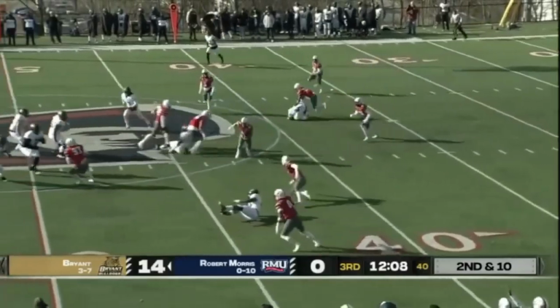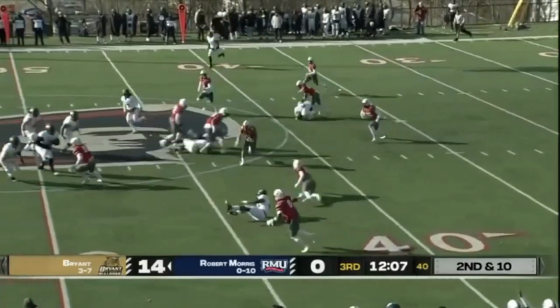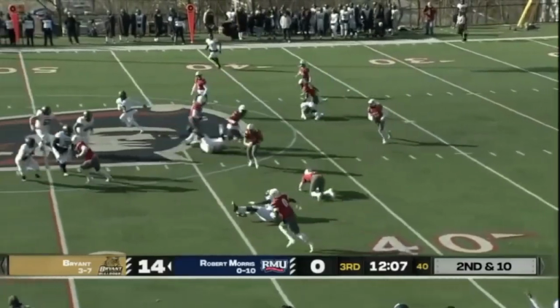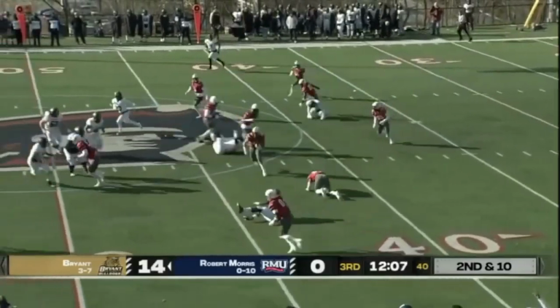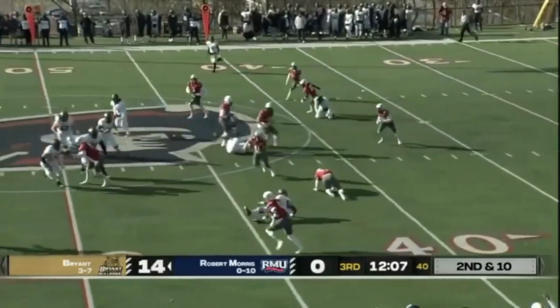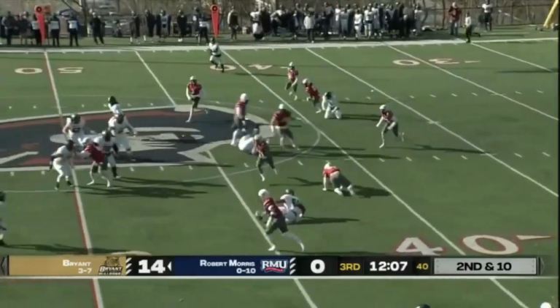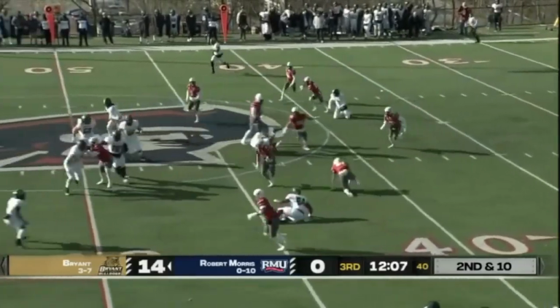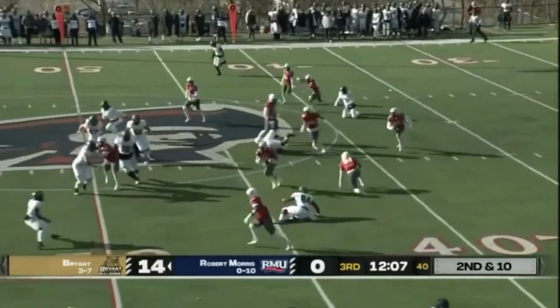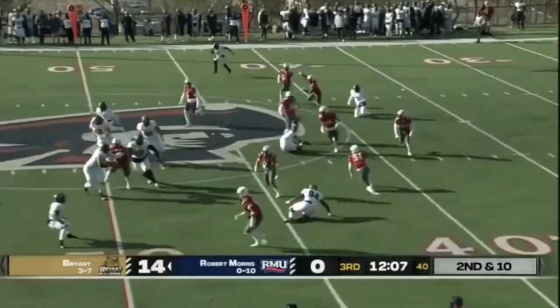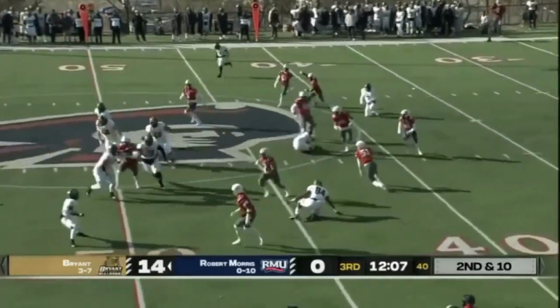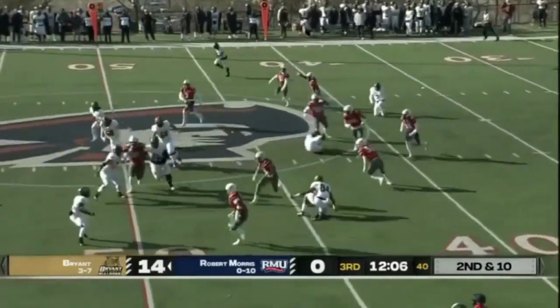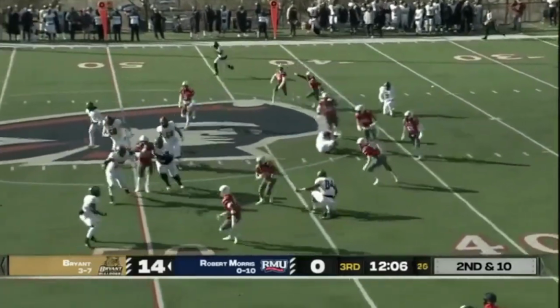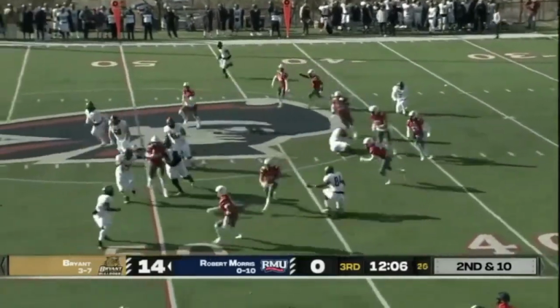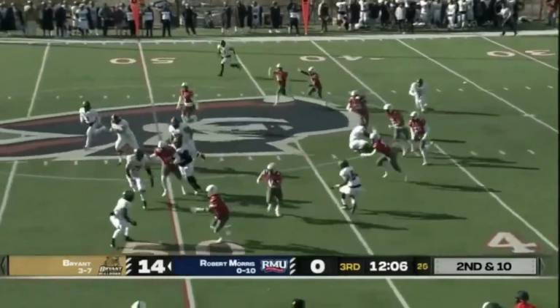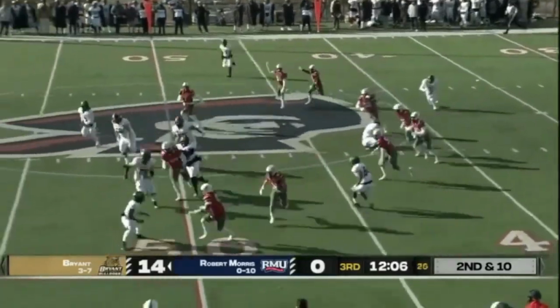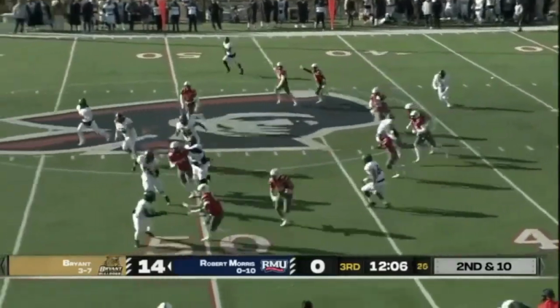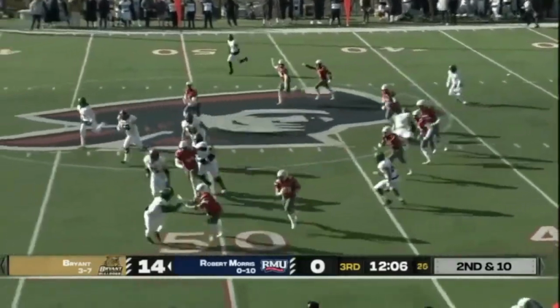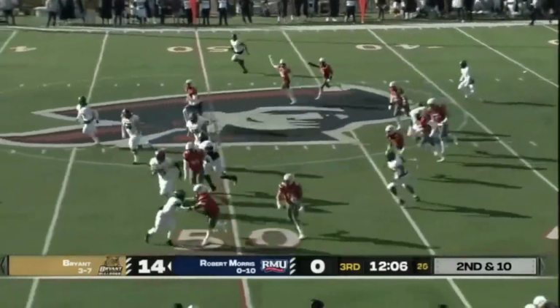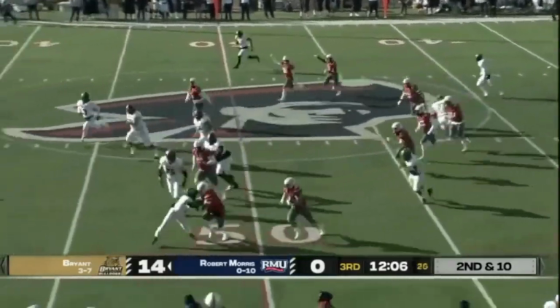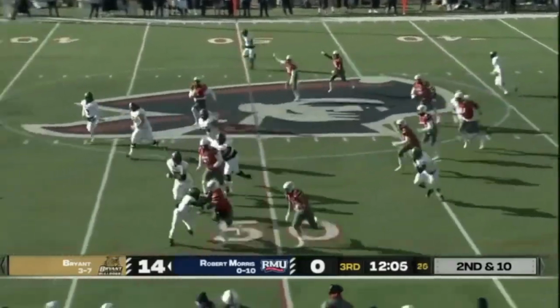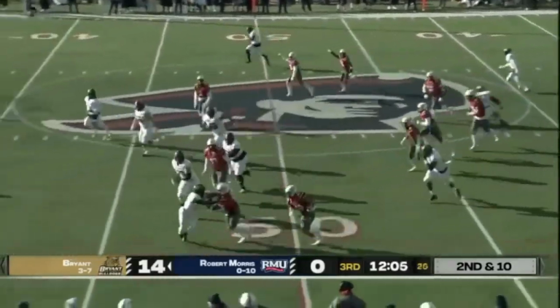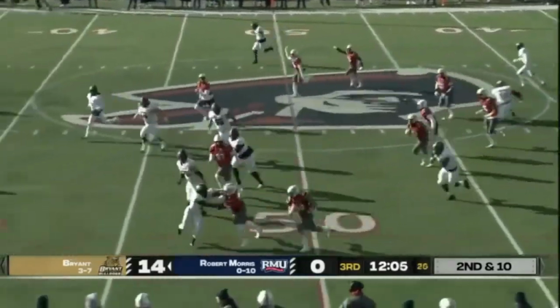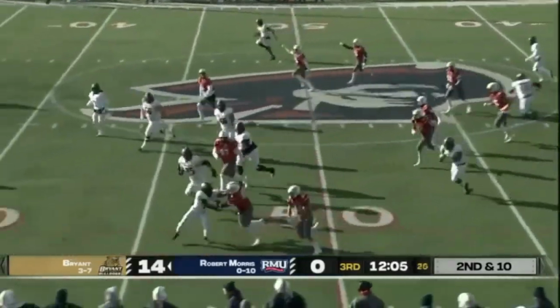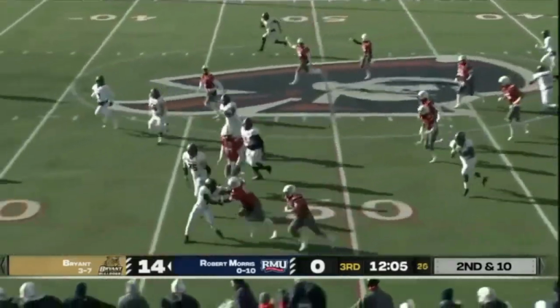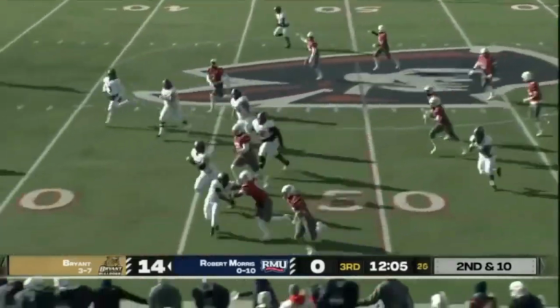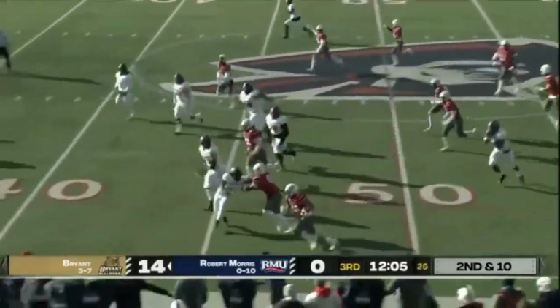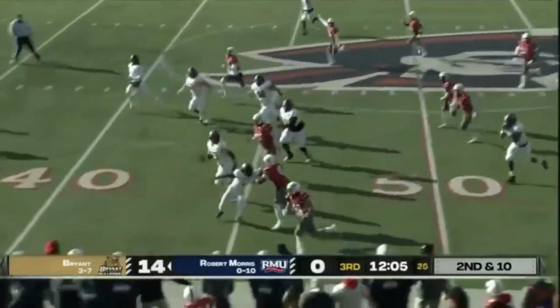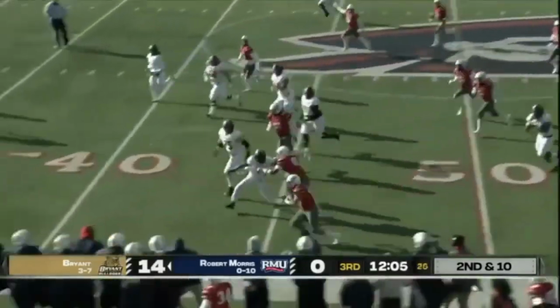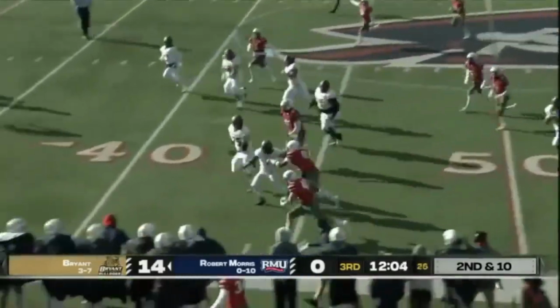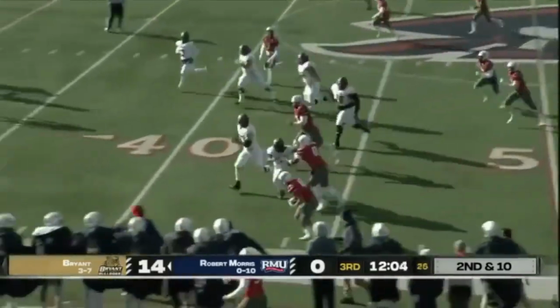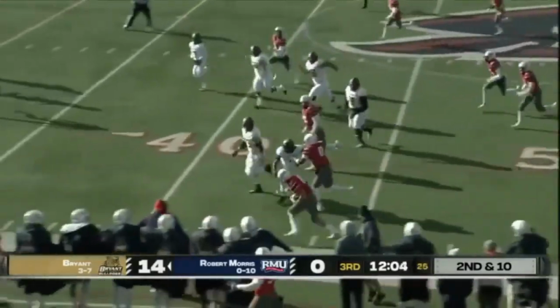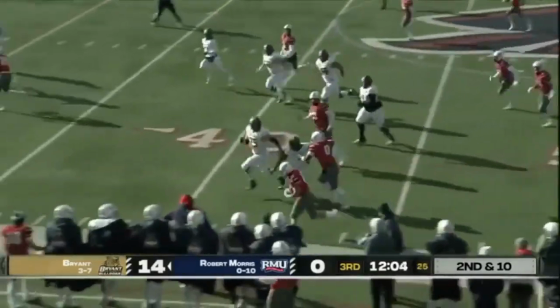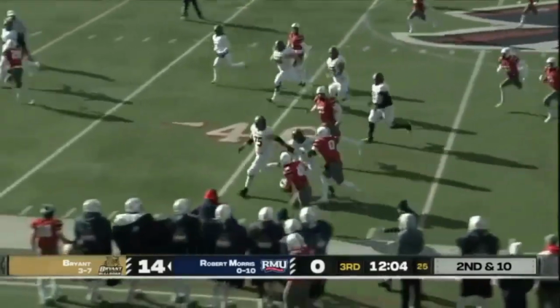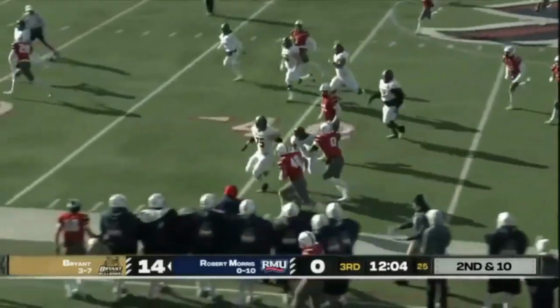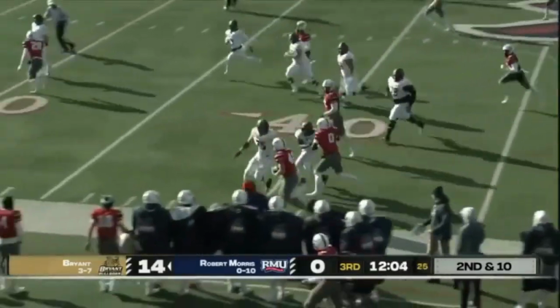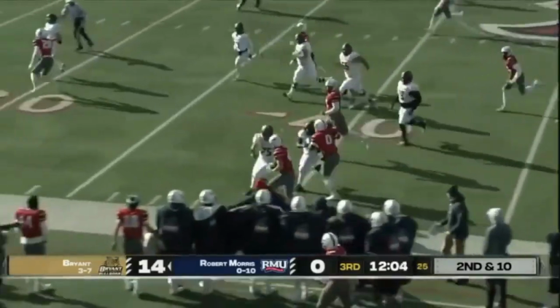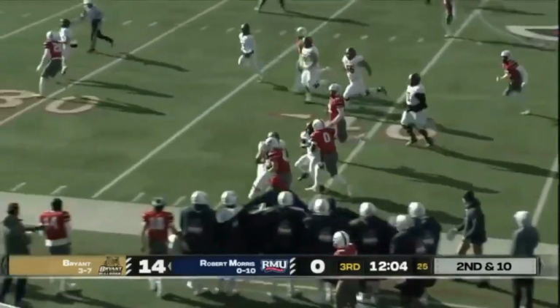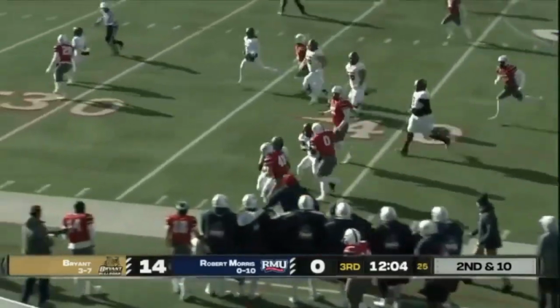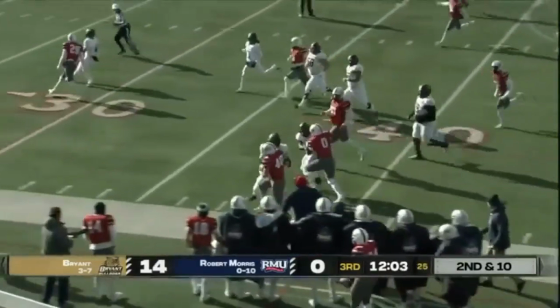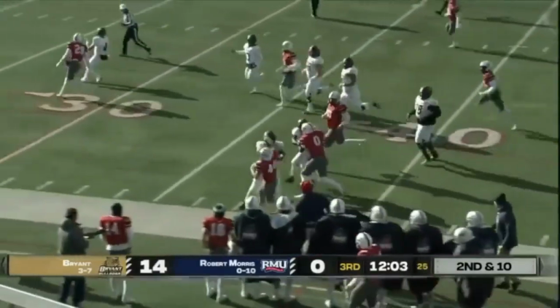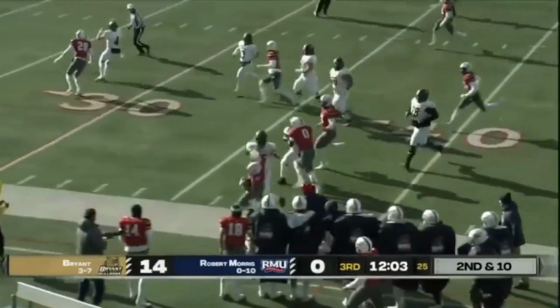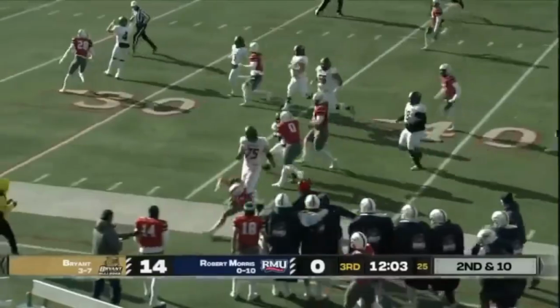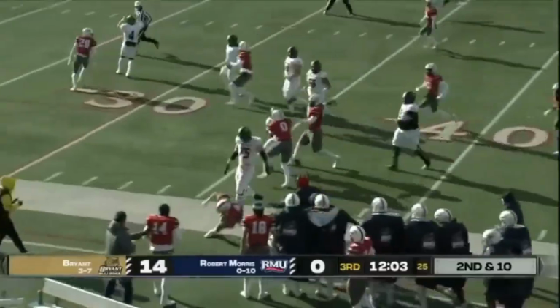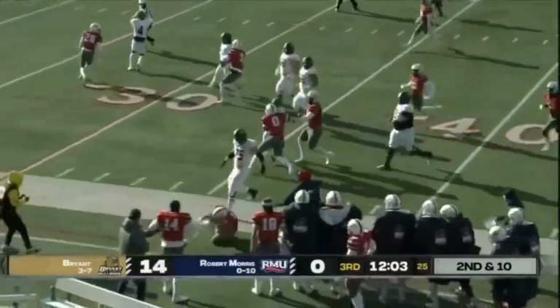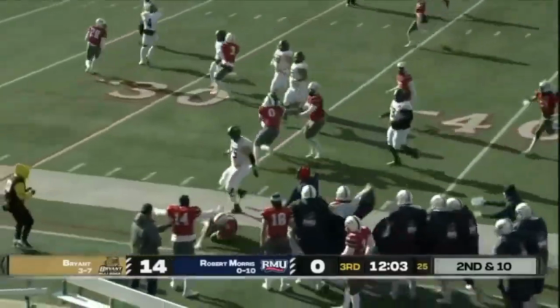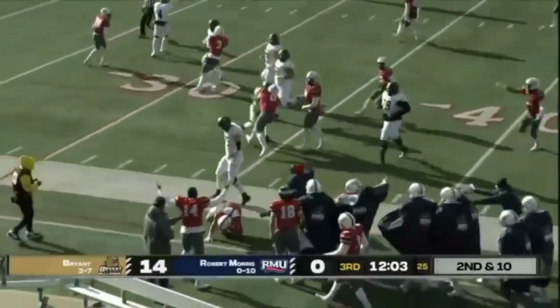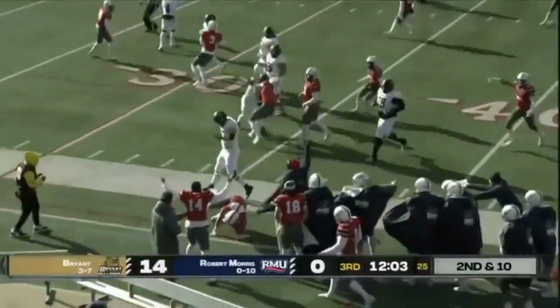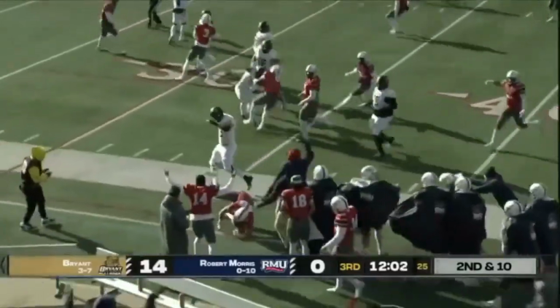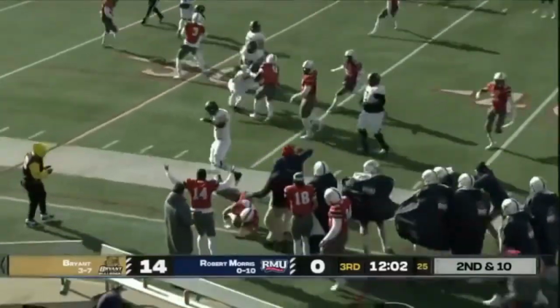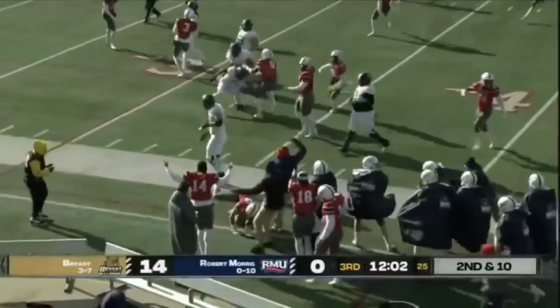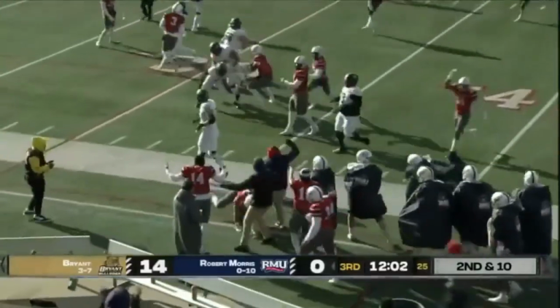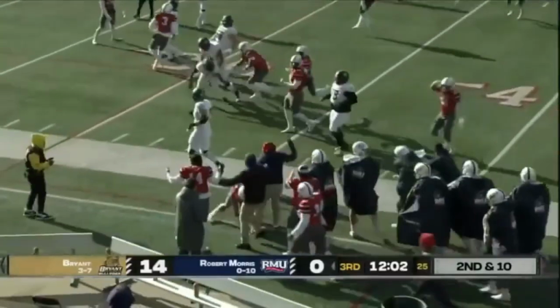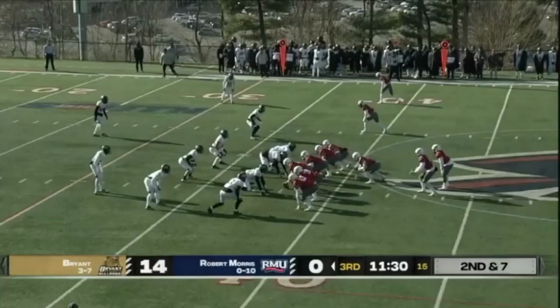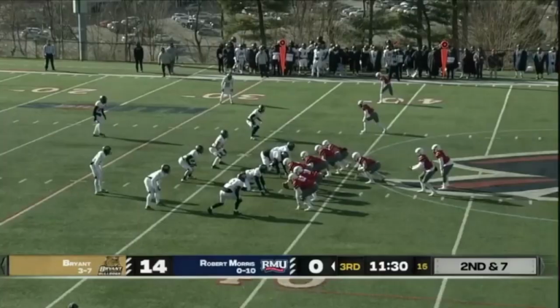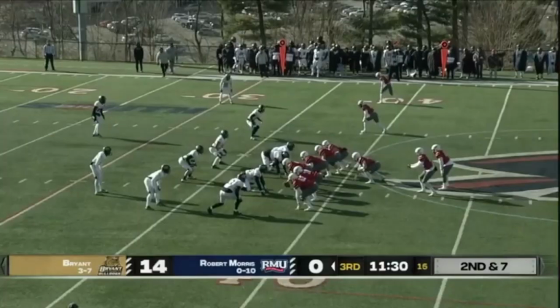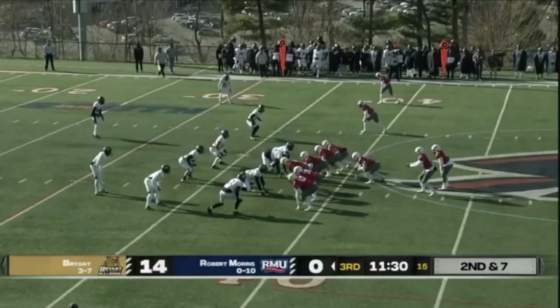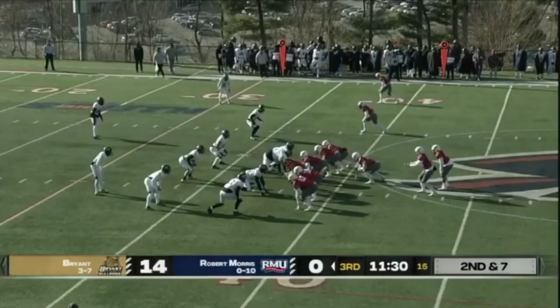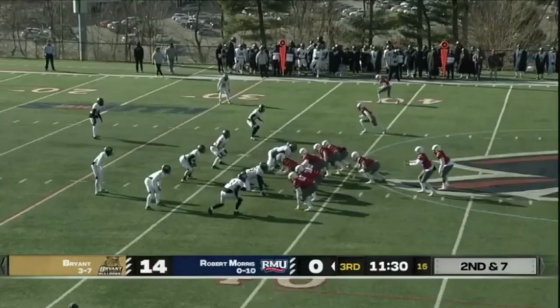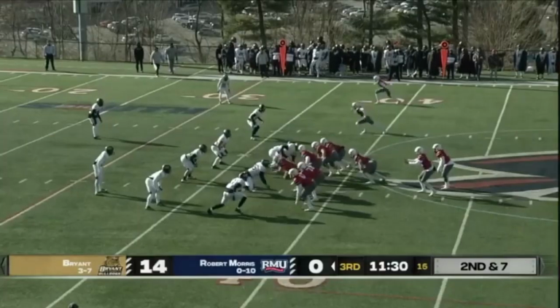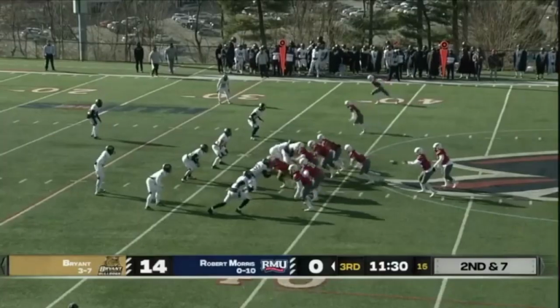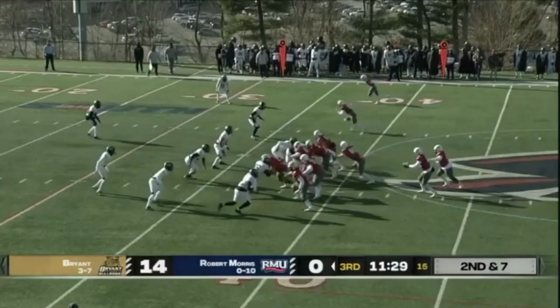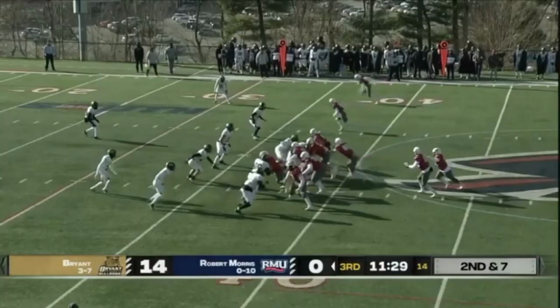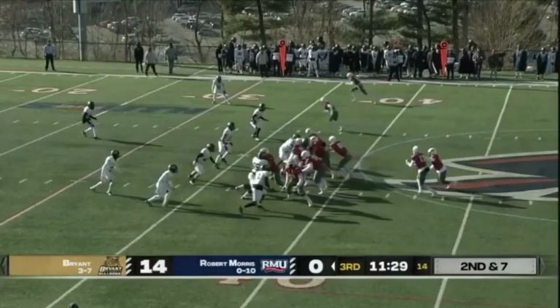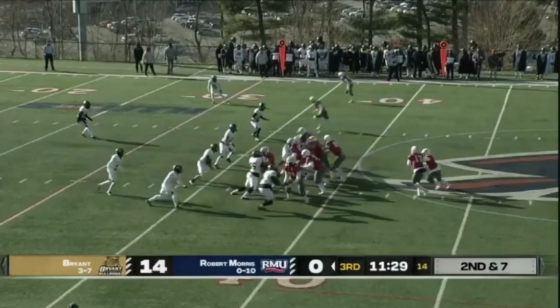Taking it away for RMU — it's Frenchick! Frenchick inside of the 45, taken by the defense.